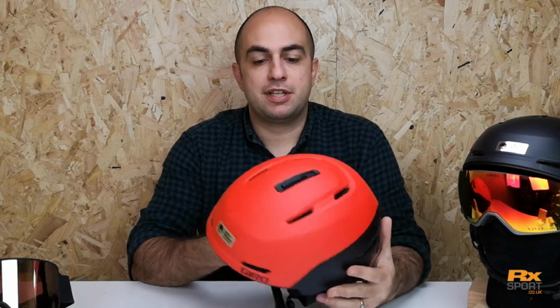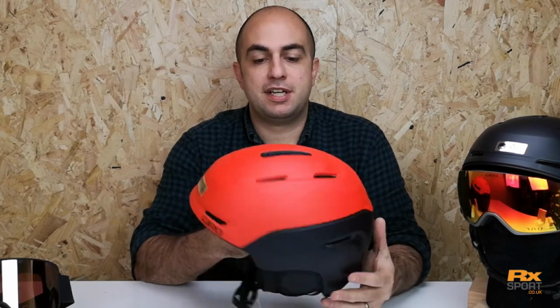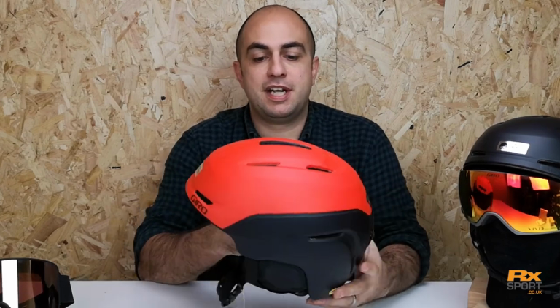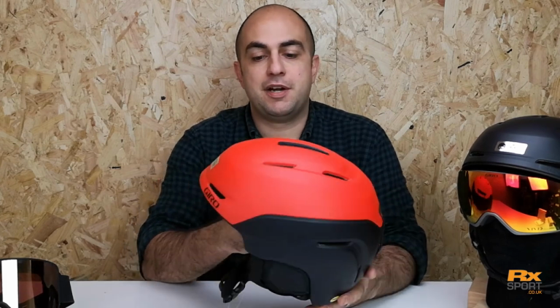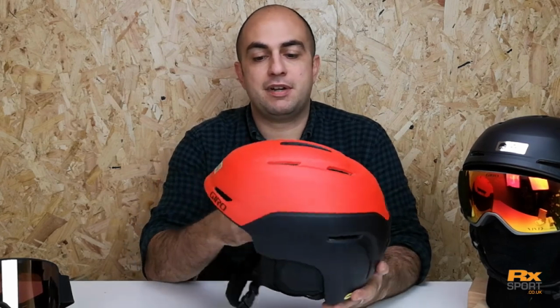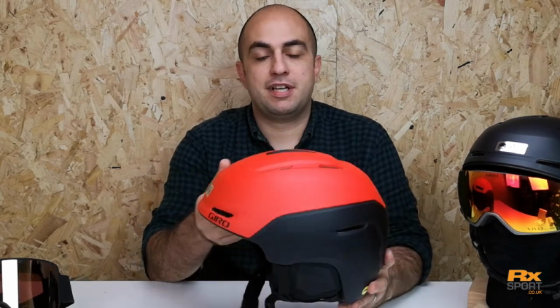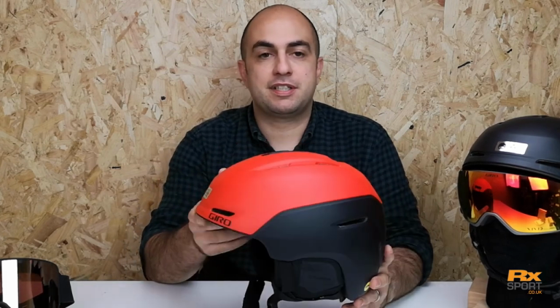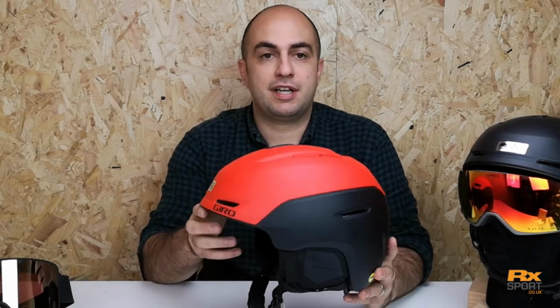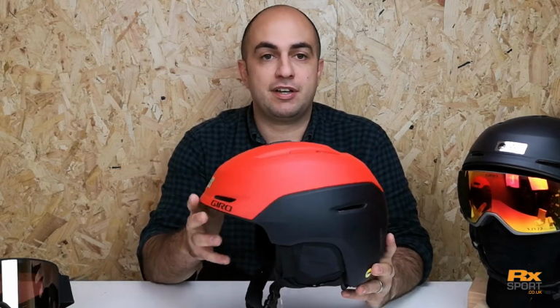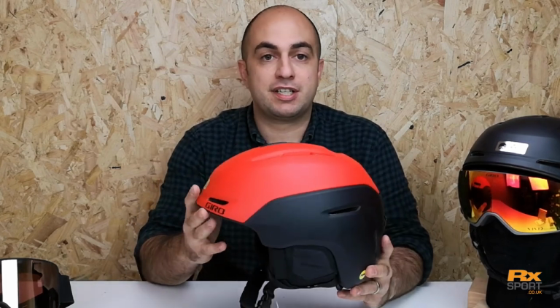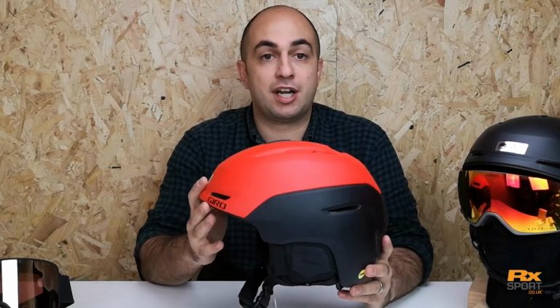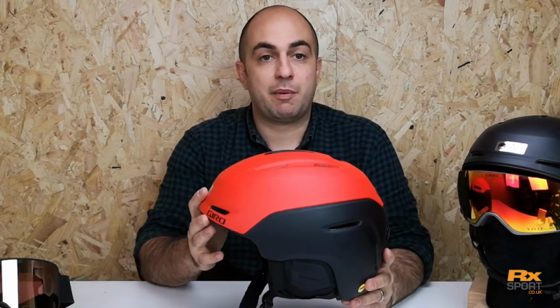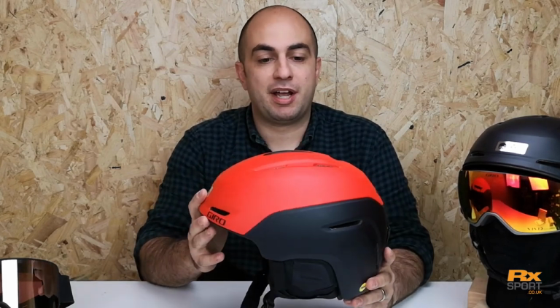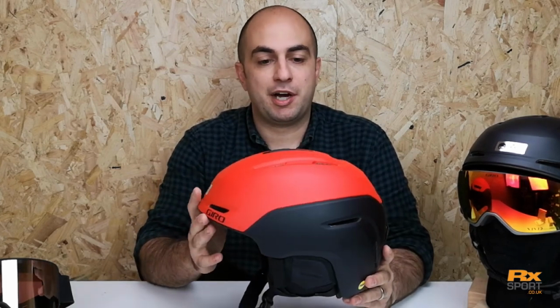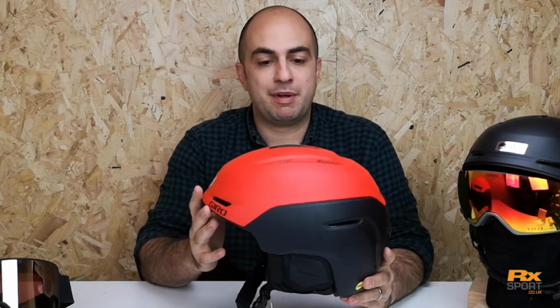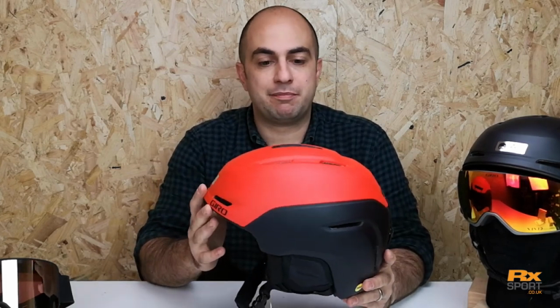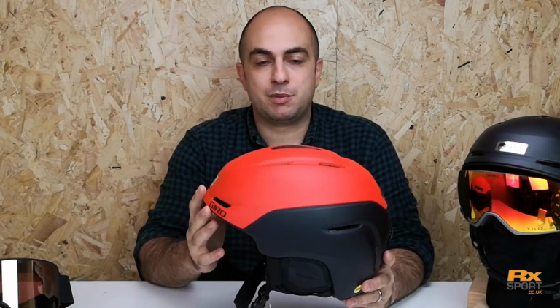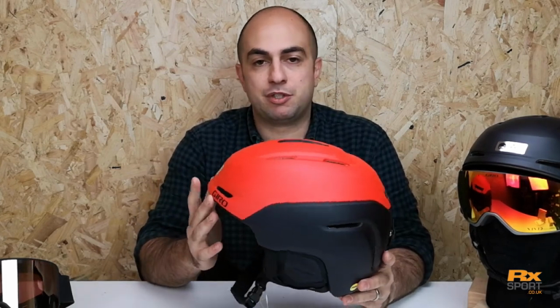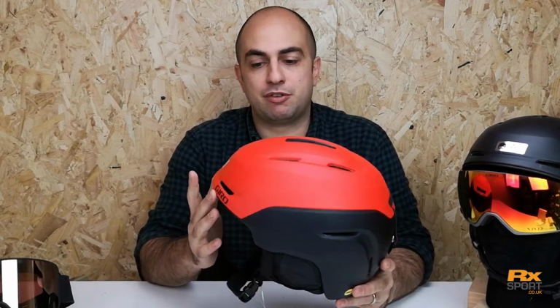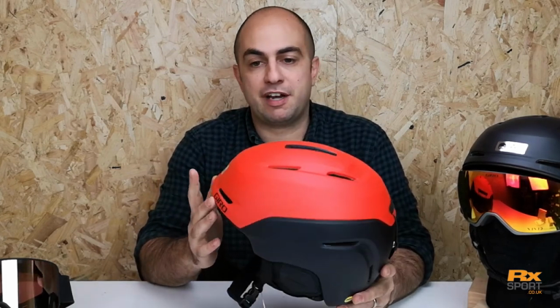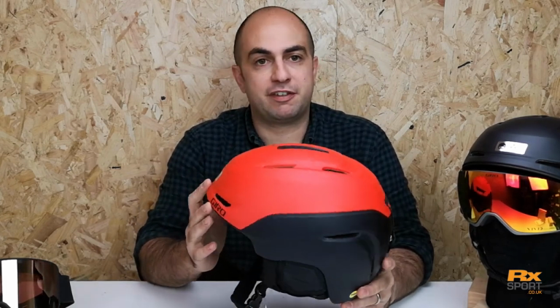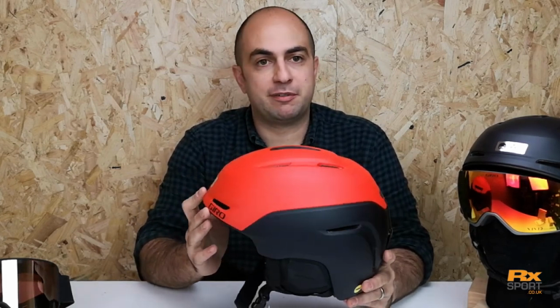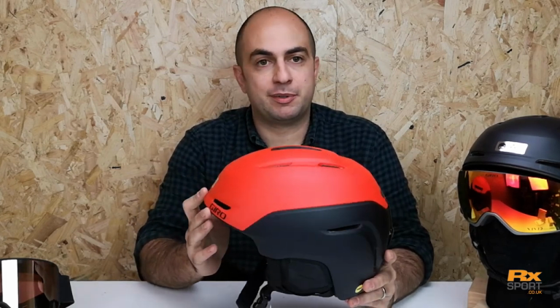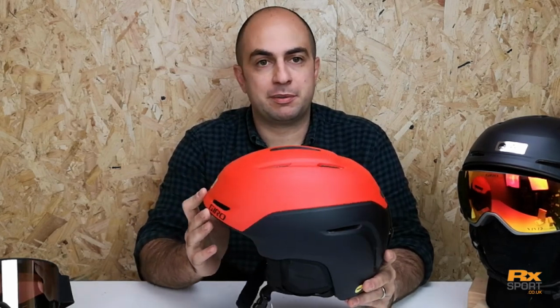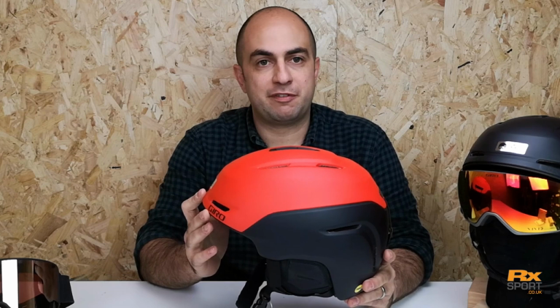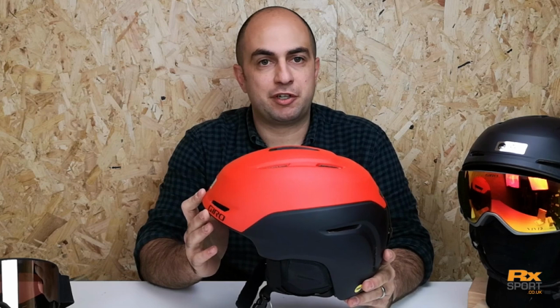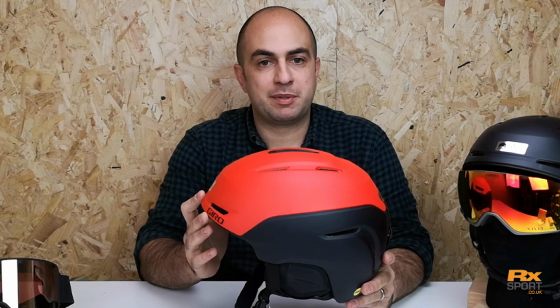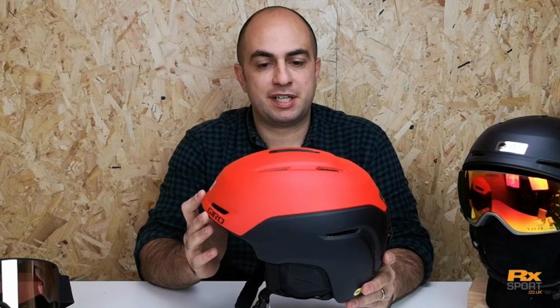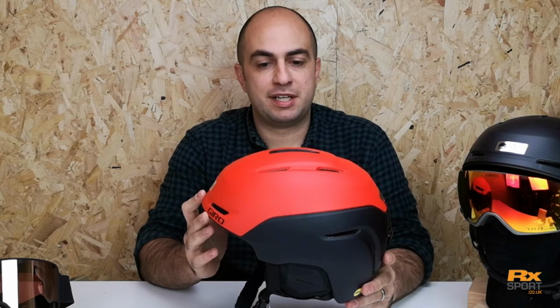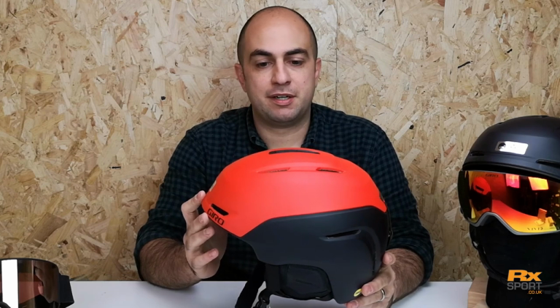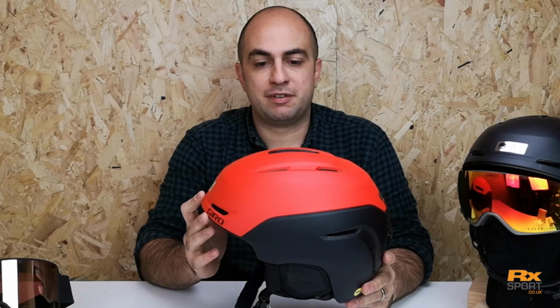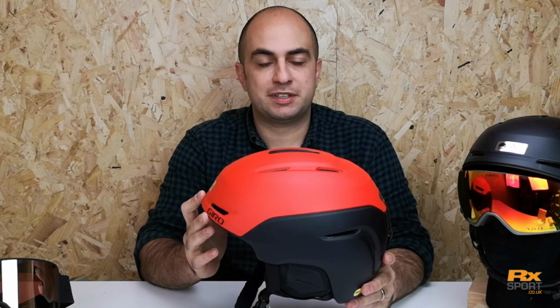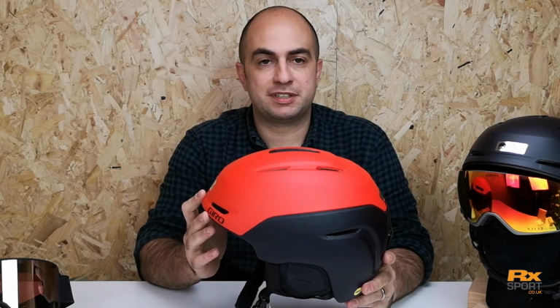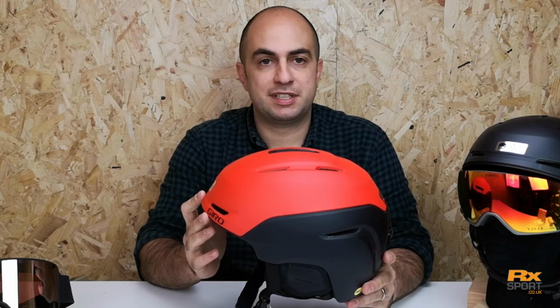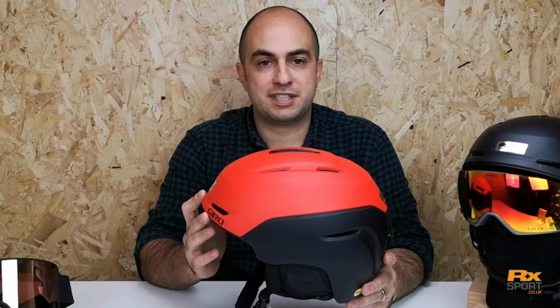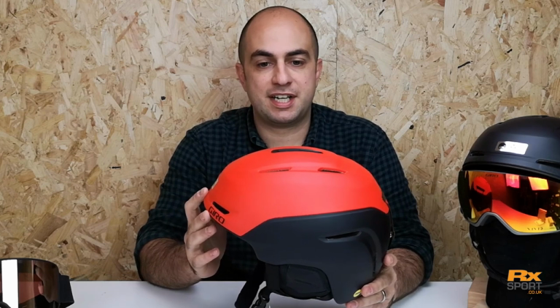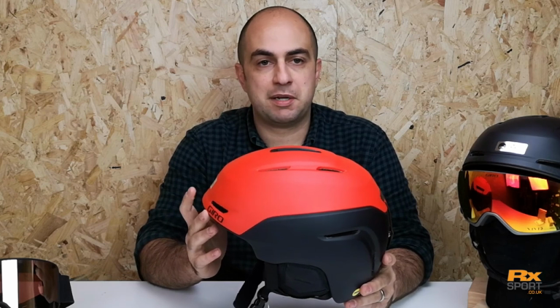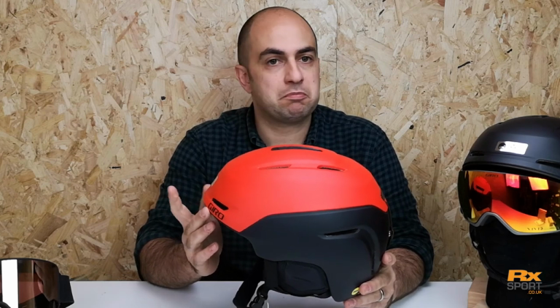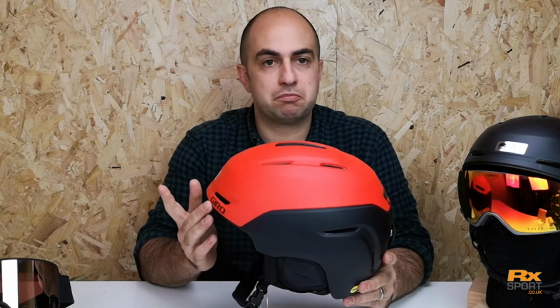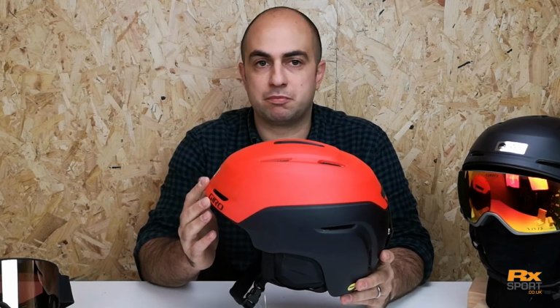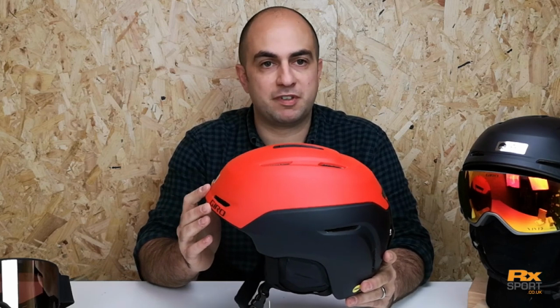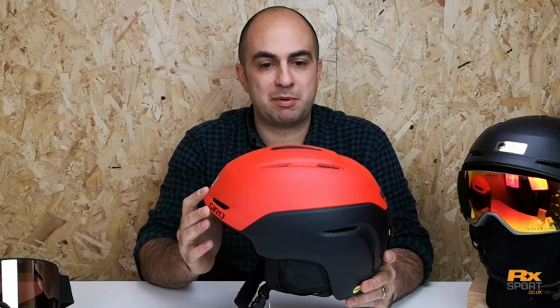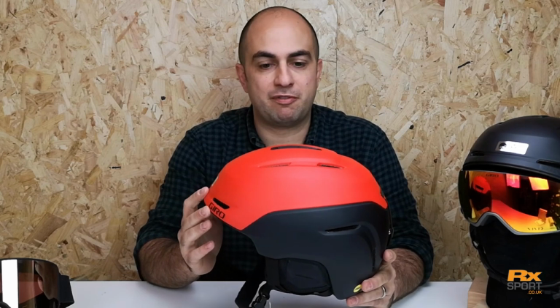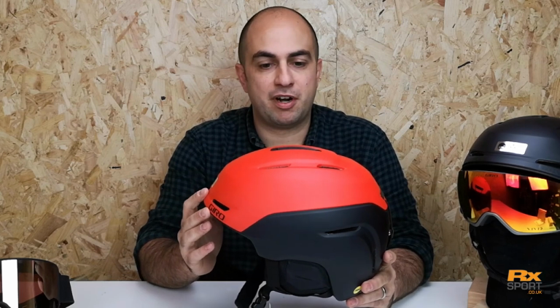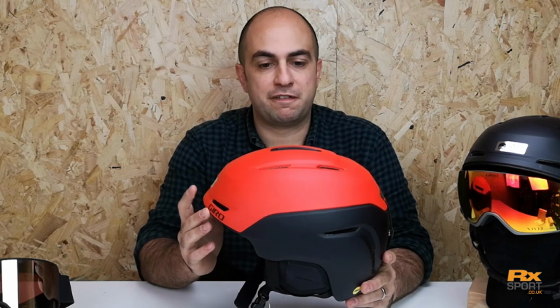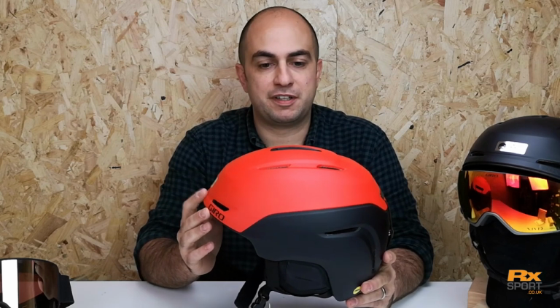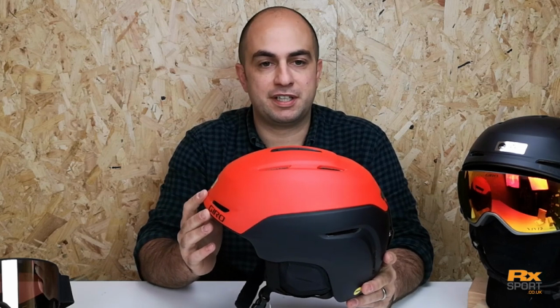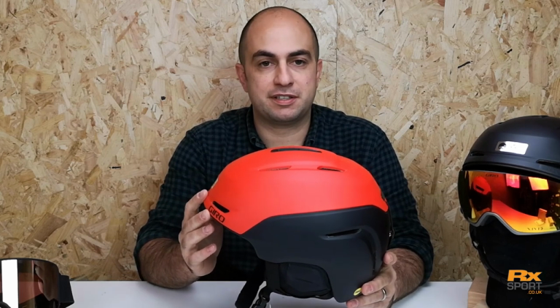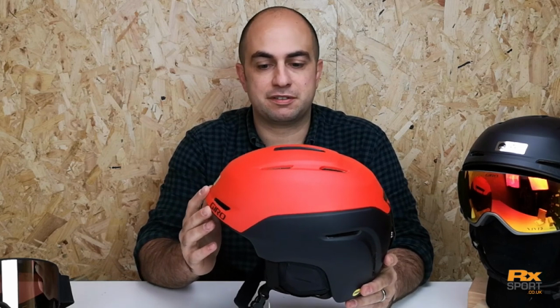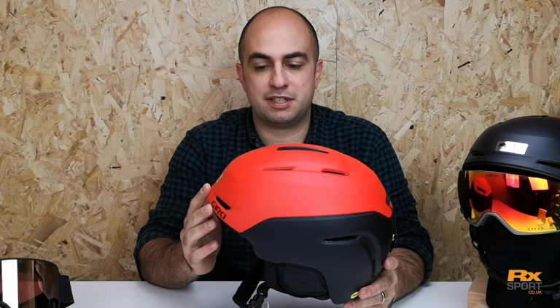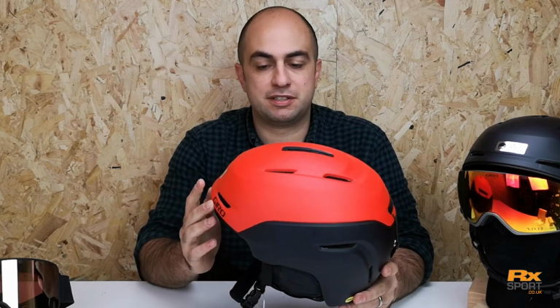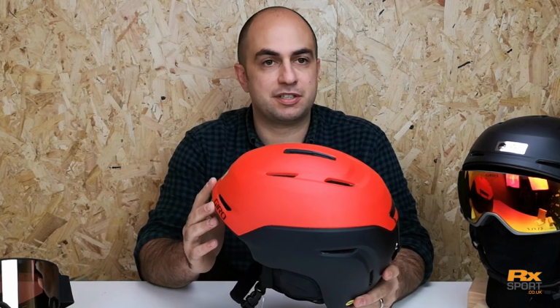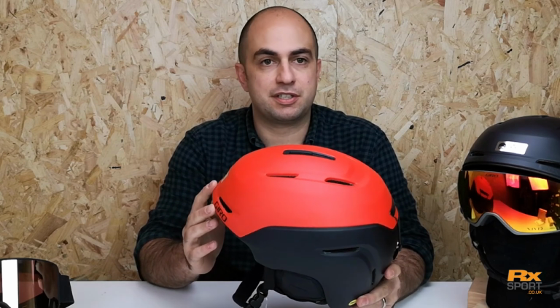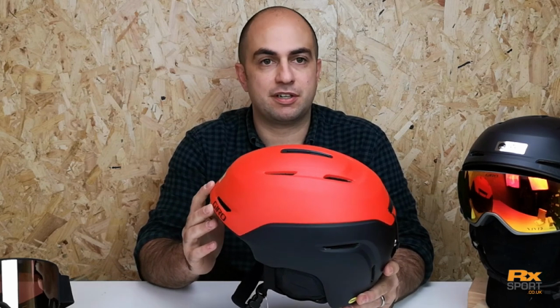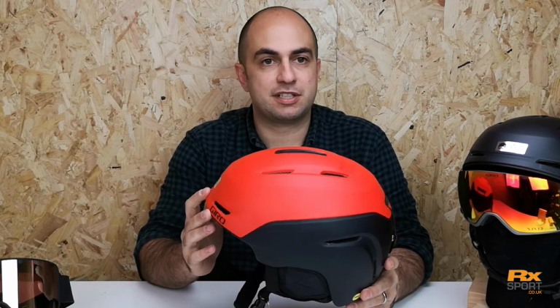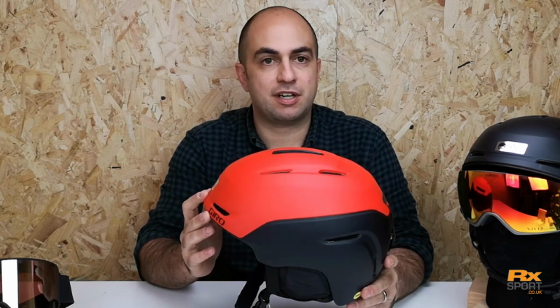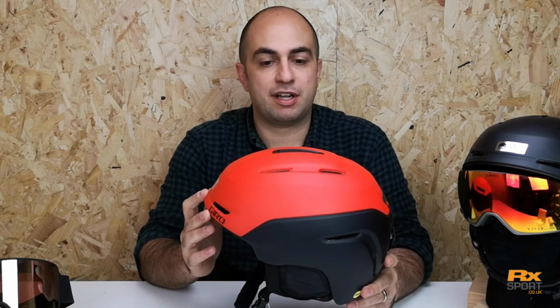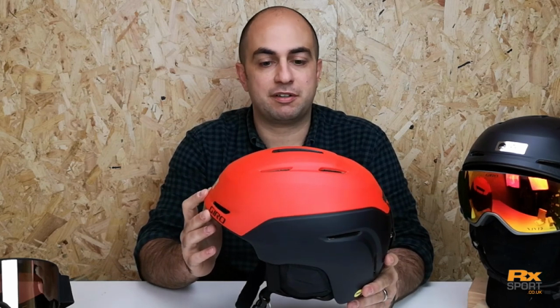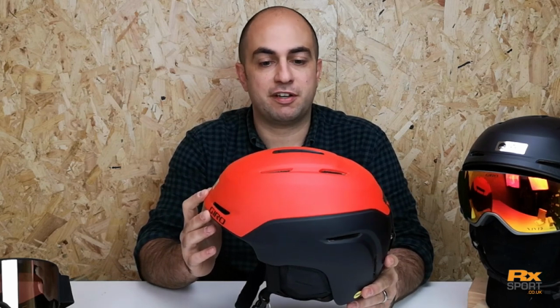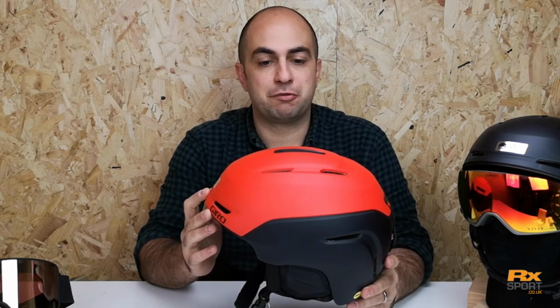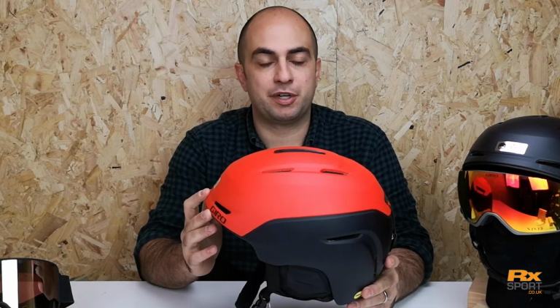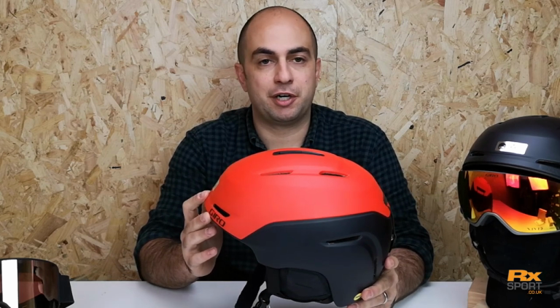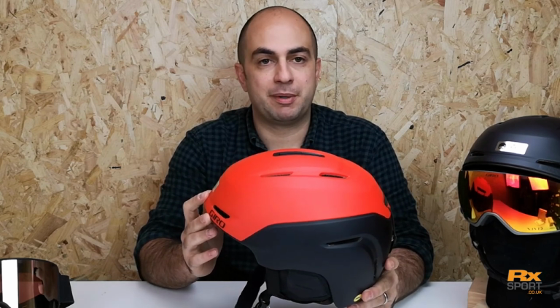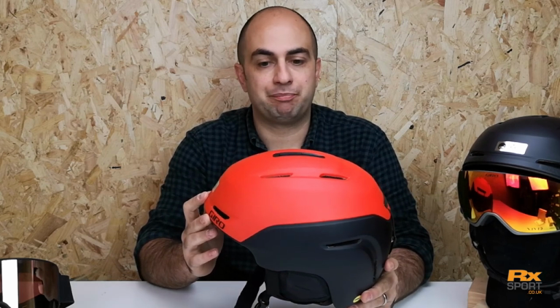The Neo is a nice lightweight helmet, great for everybody — whether you're a beginner or whether you've been riding for years, it's such a nice light comfortable helmet.